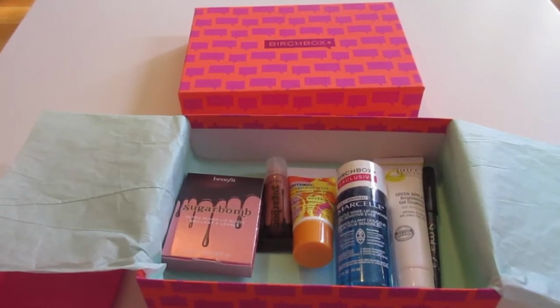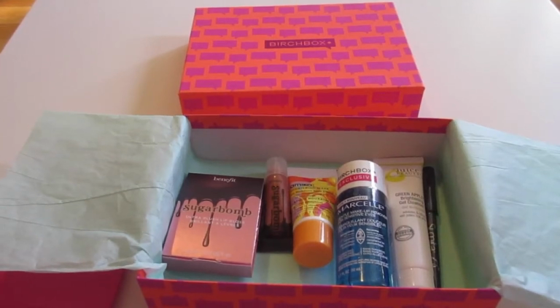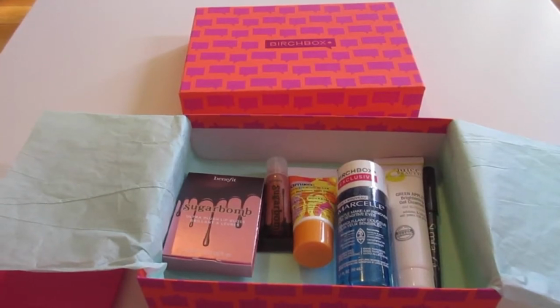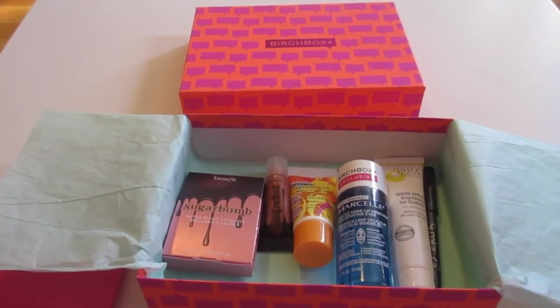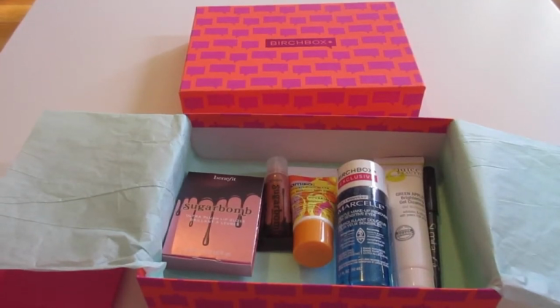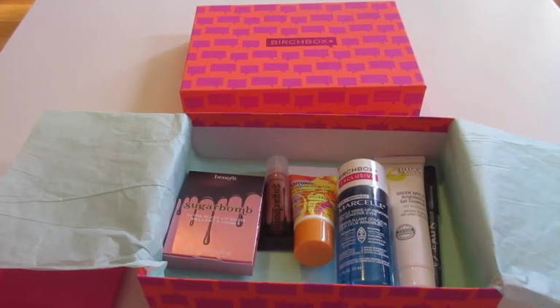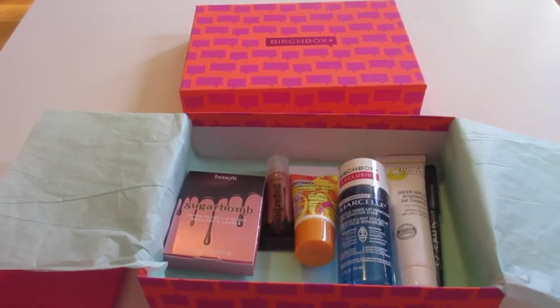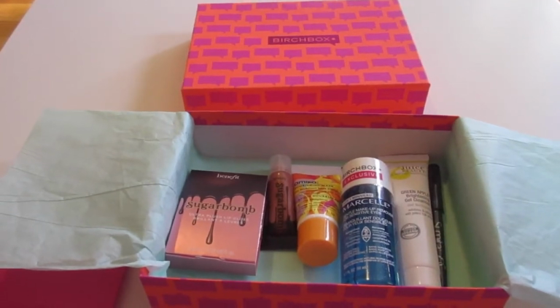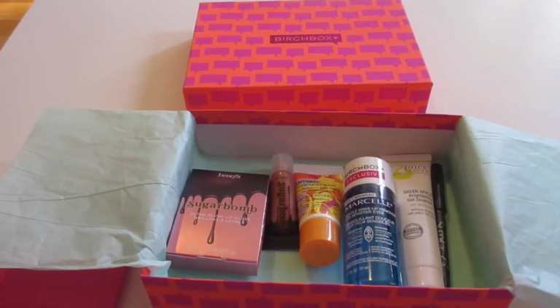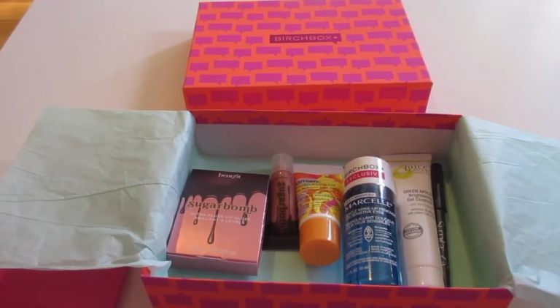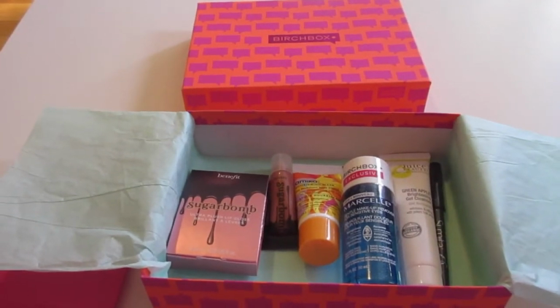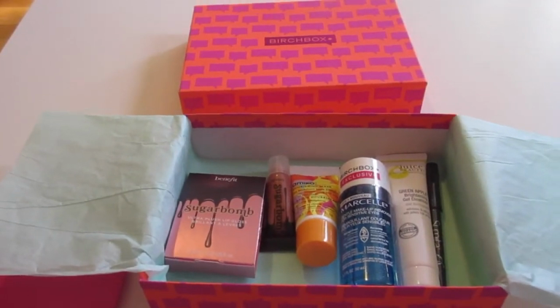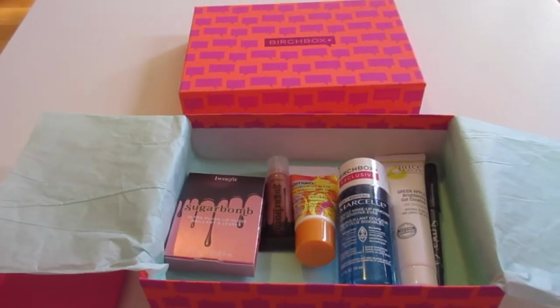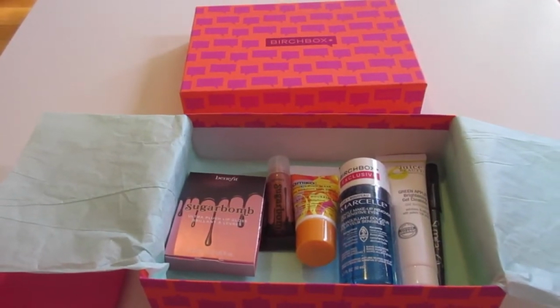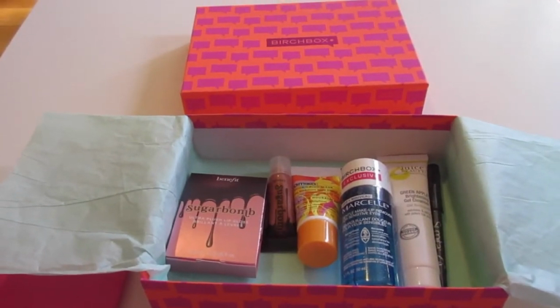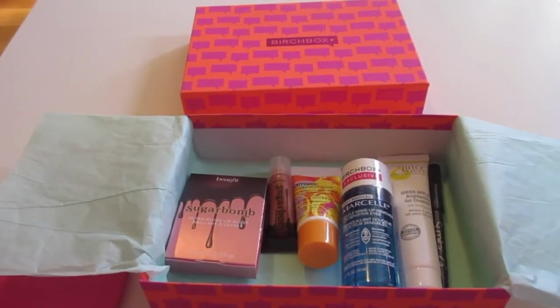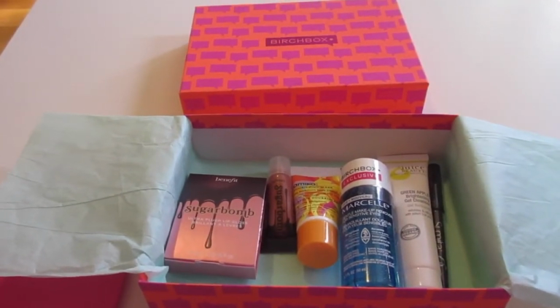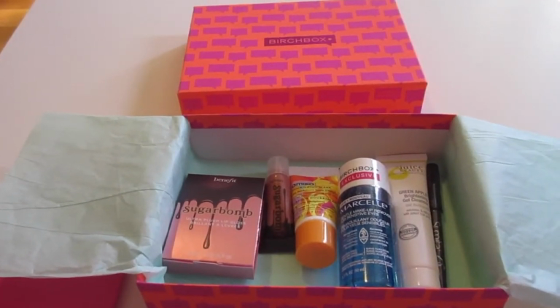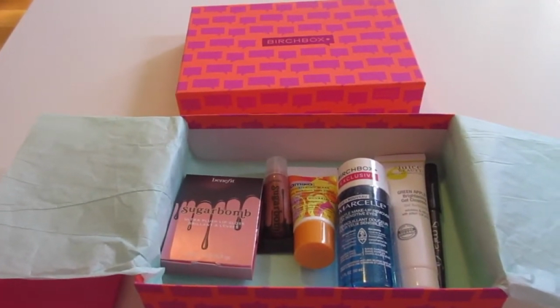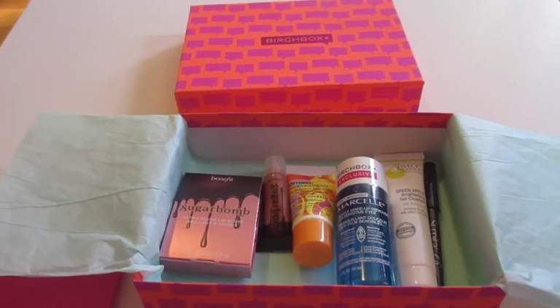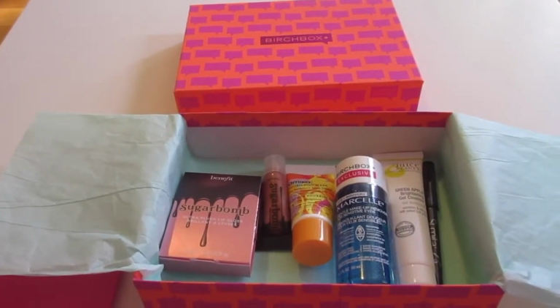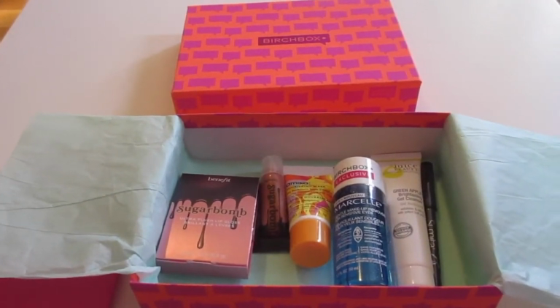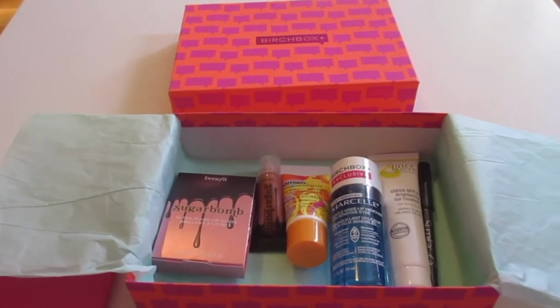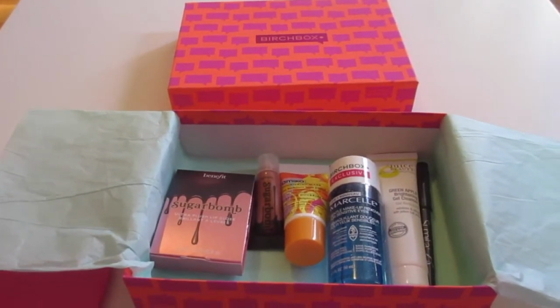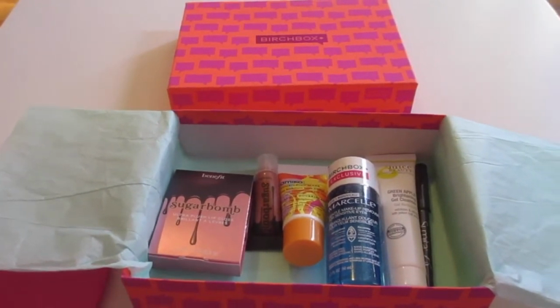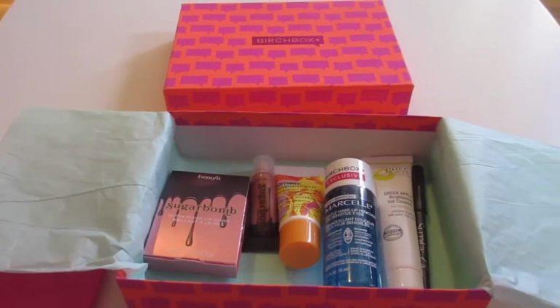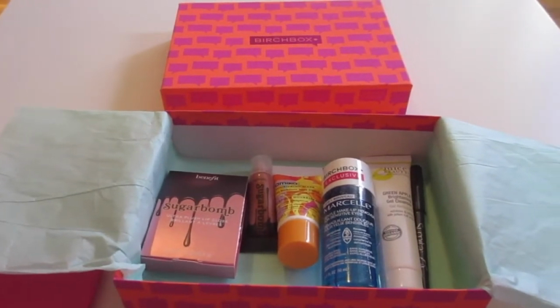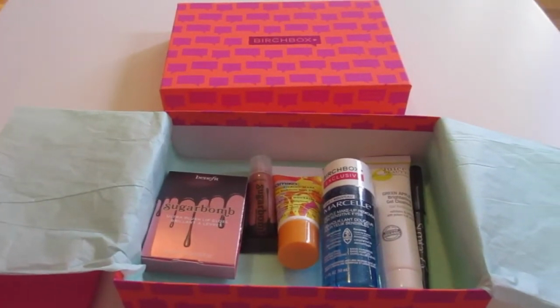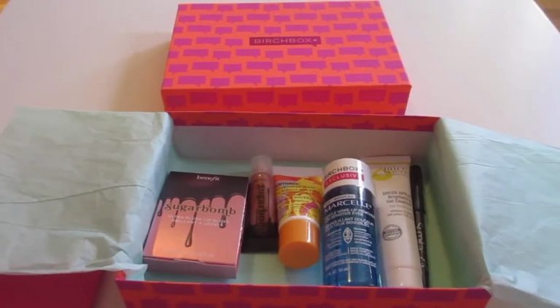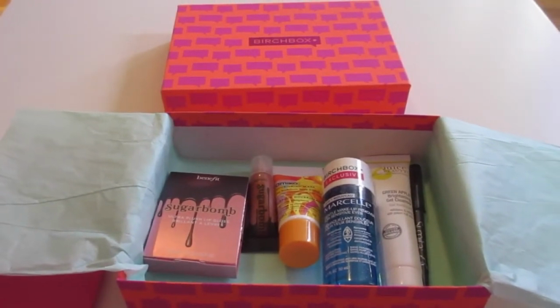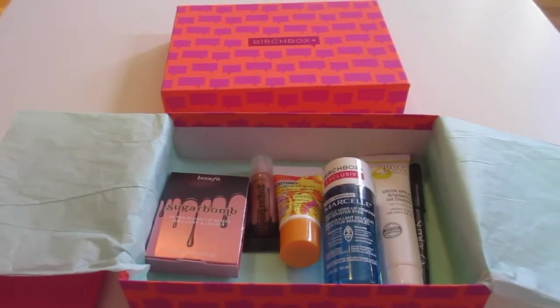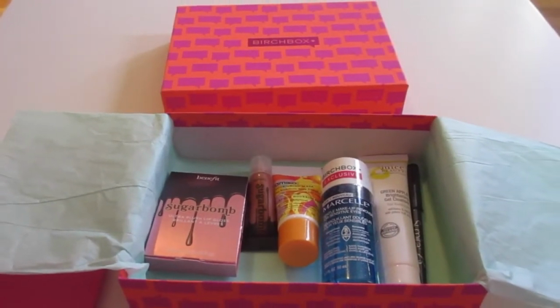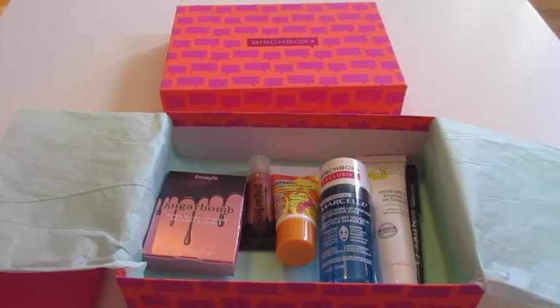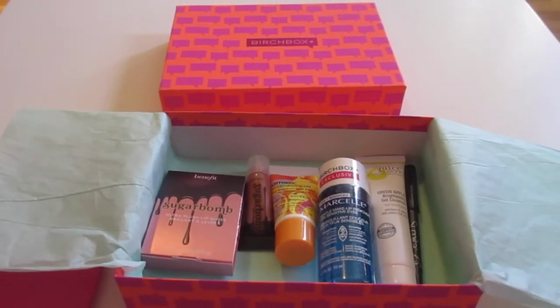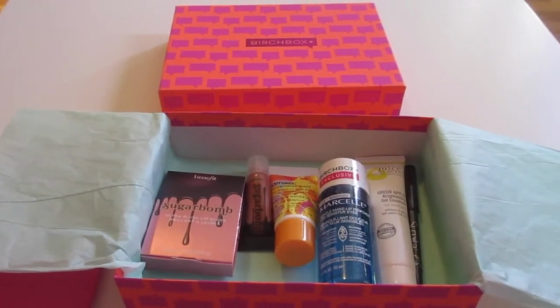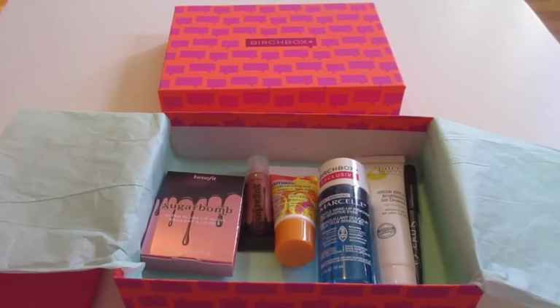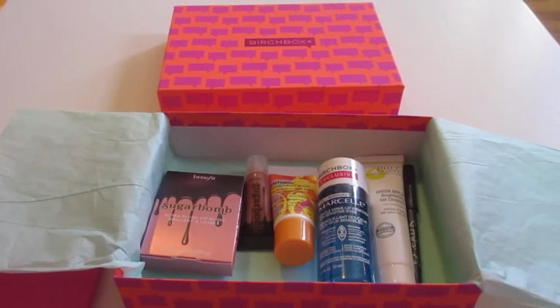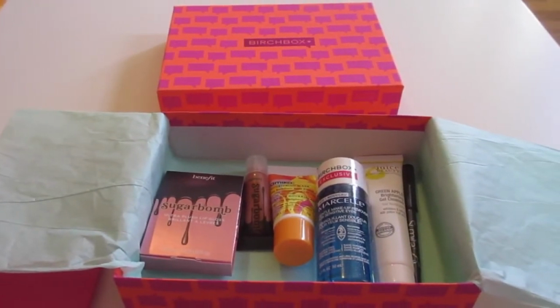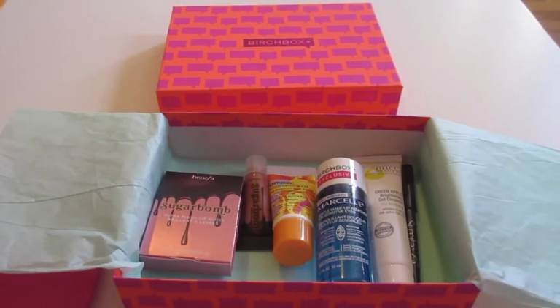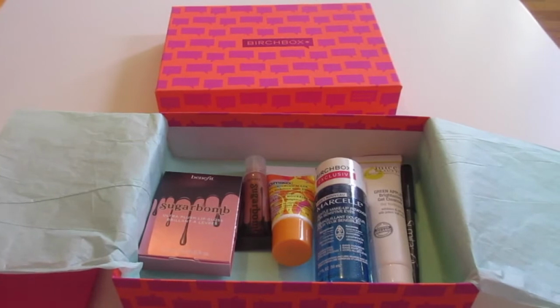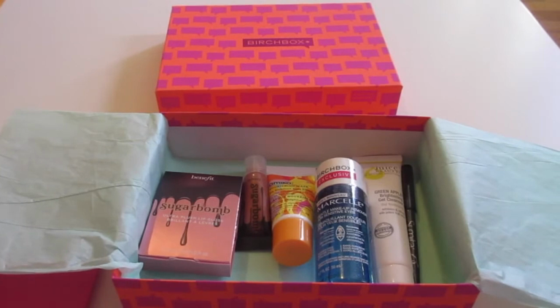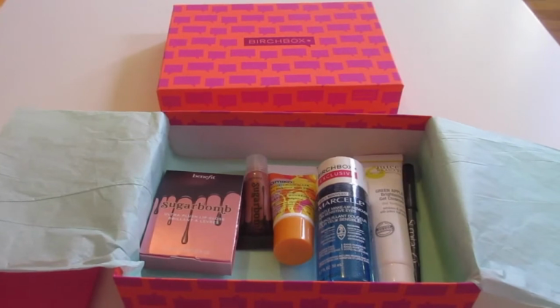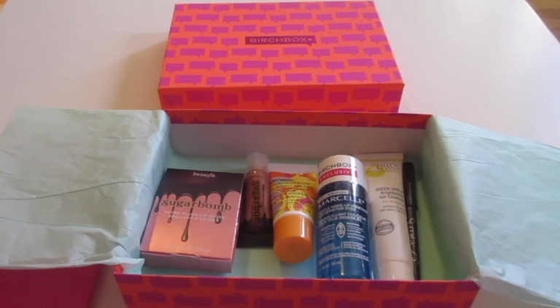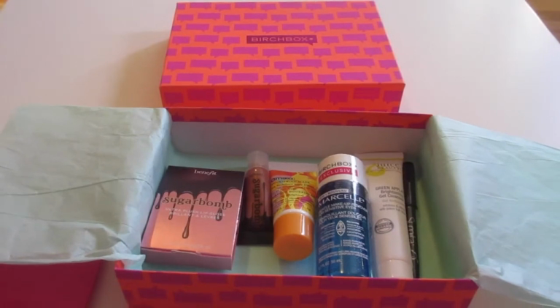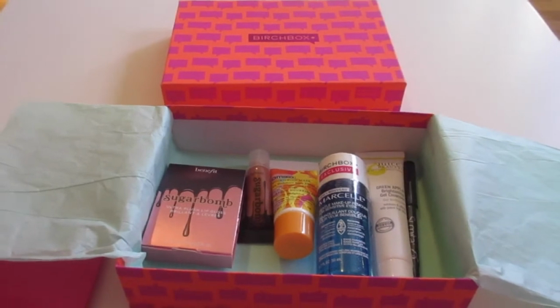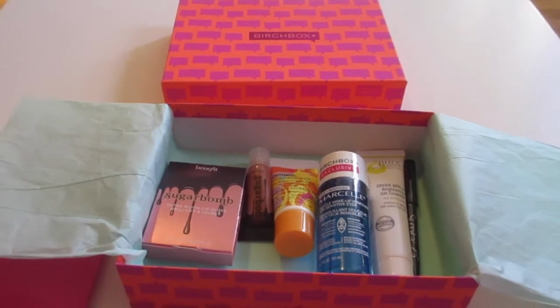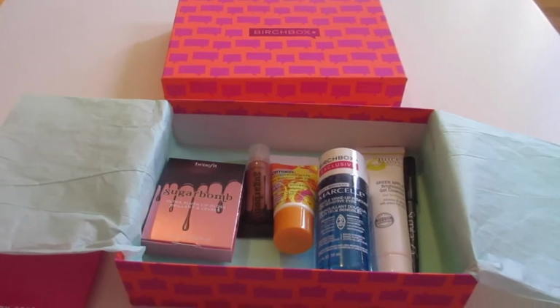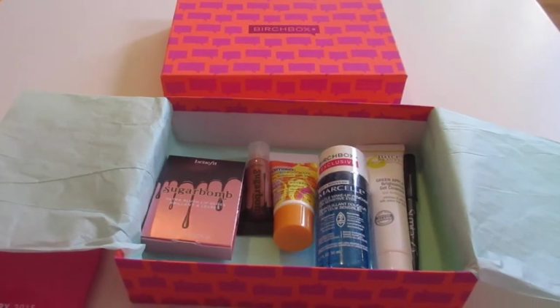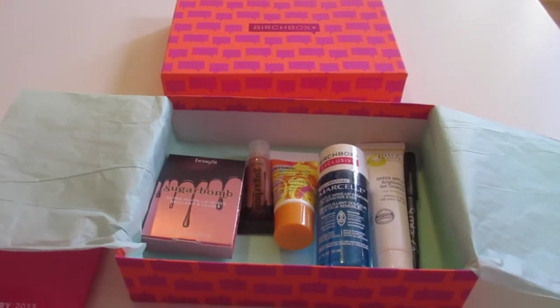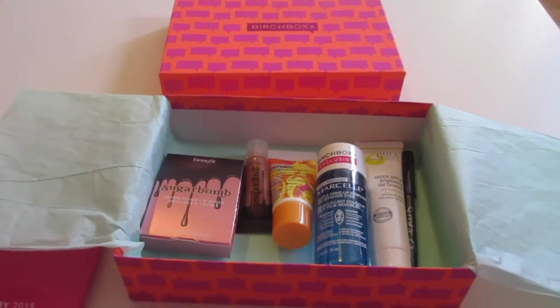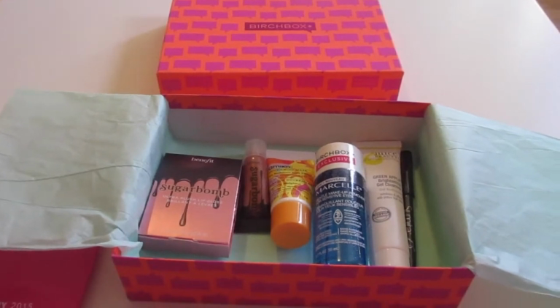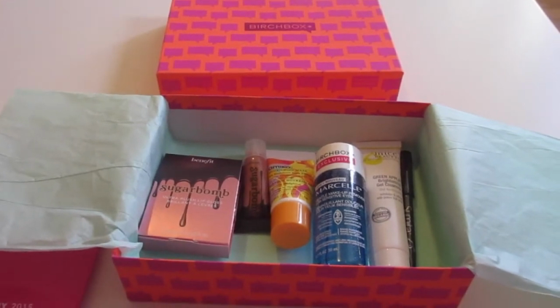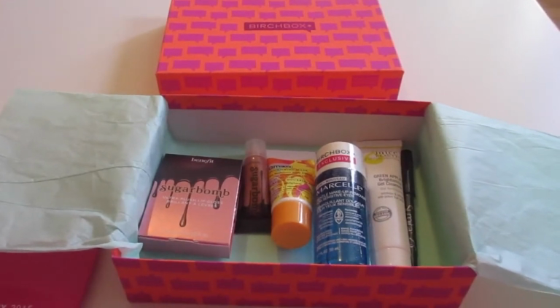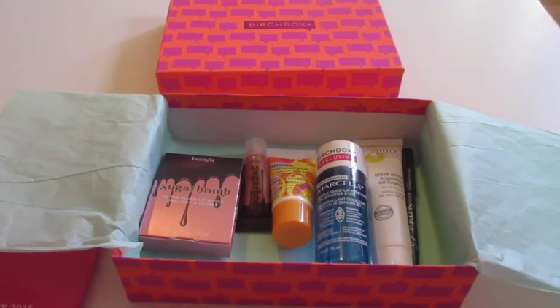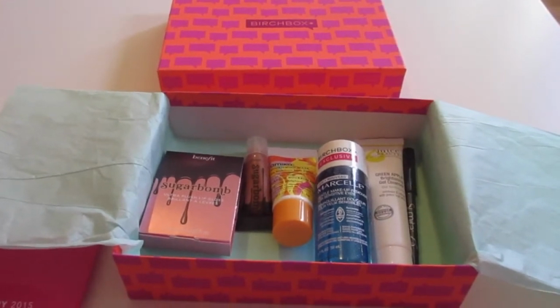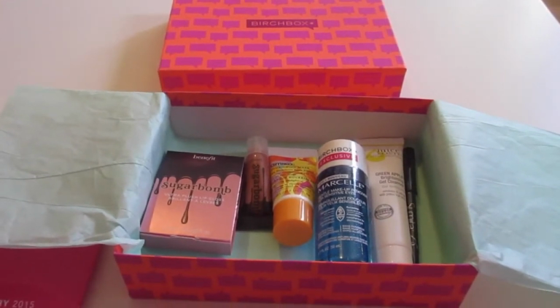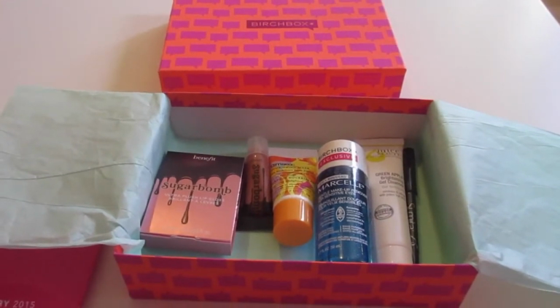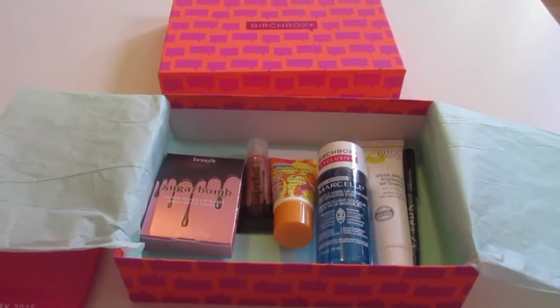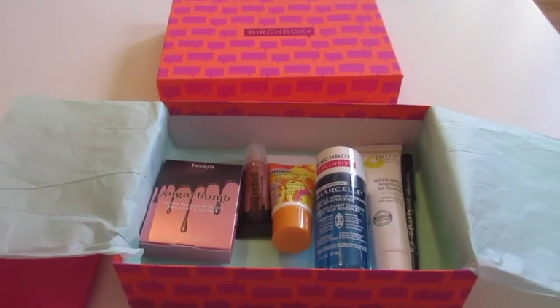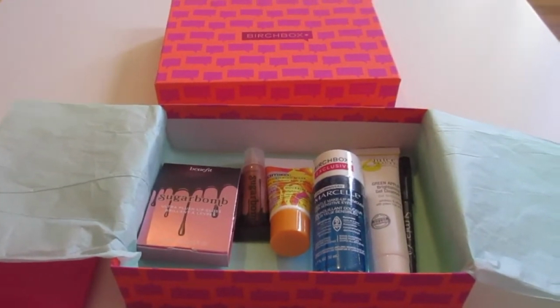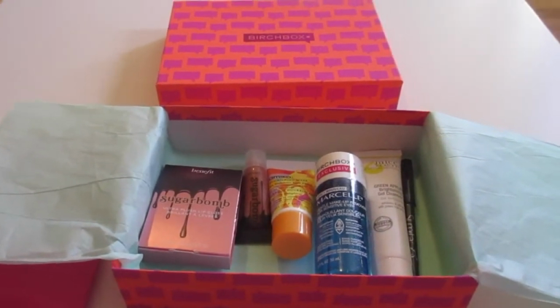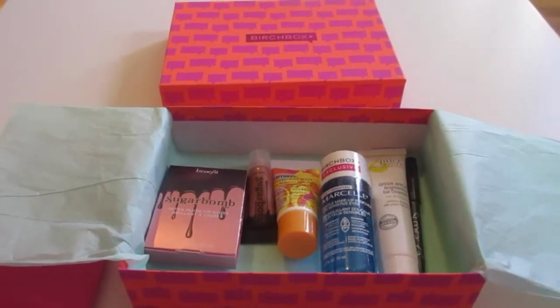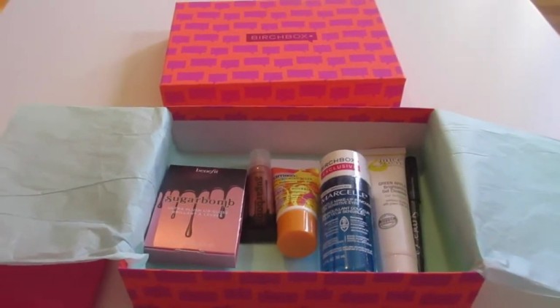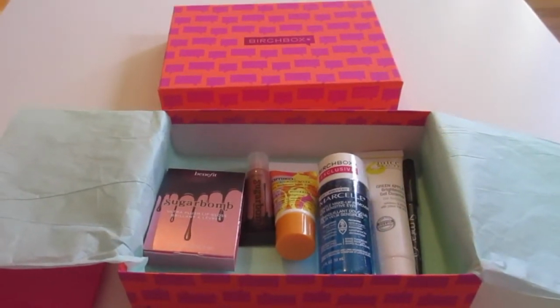Hey everyone, welcome back to Freebies Coupons Reviews. This is the February 2015 Birchbox Unboxing.